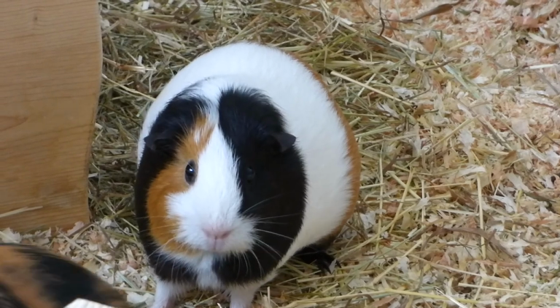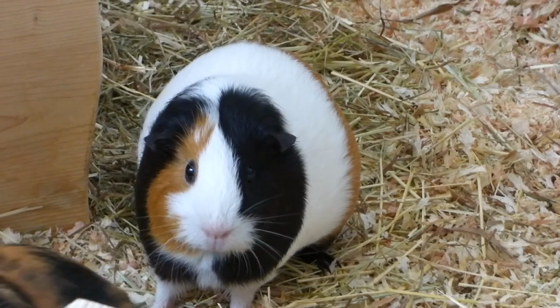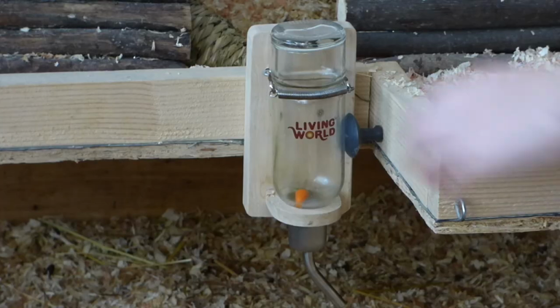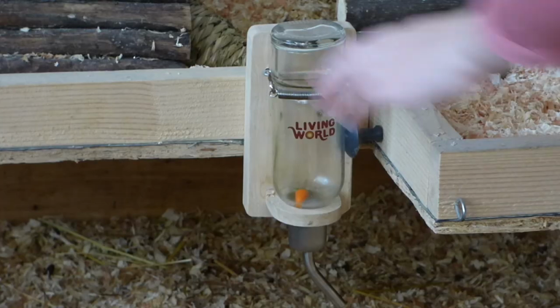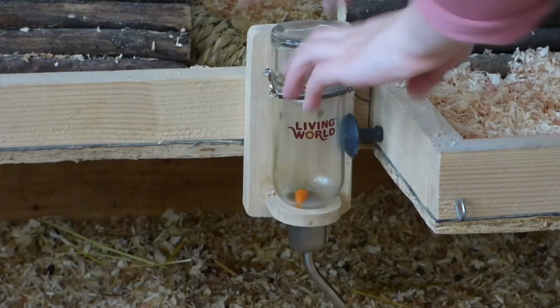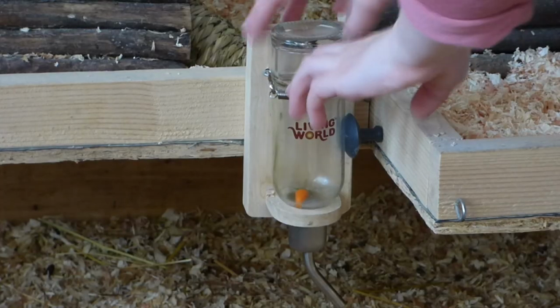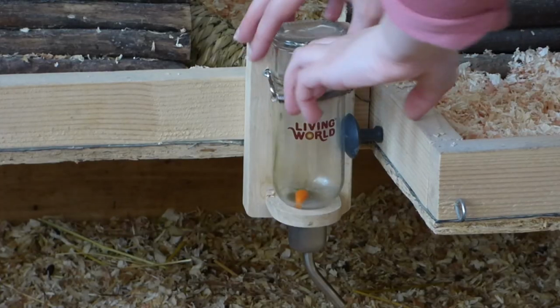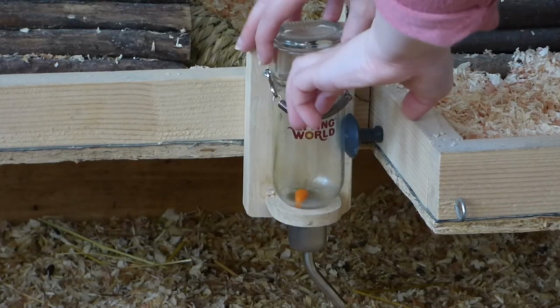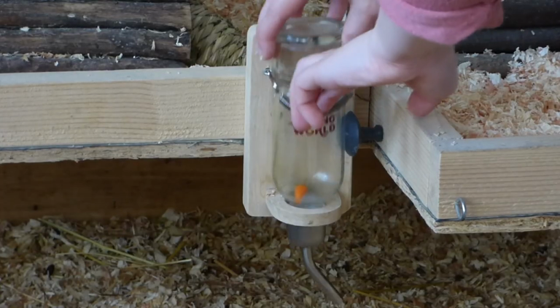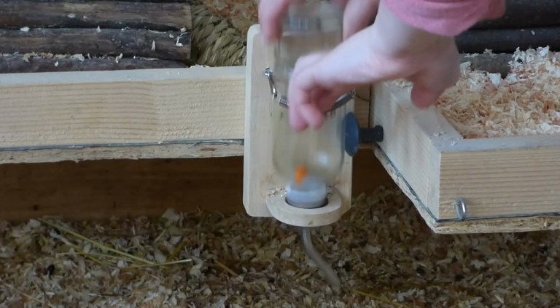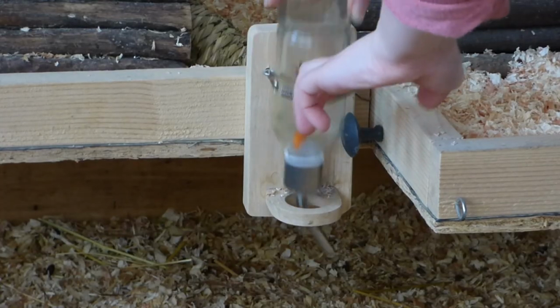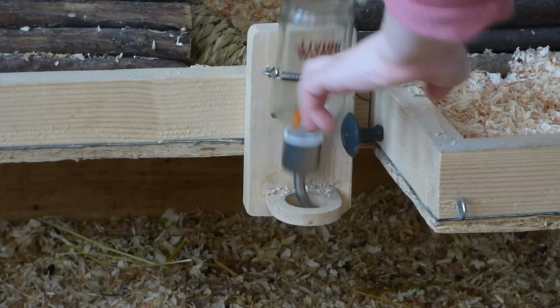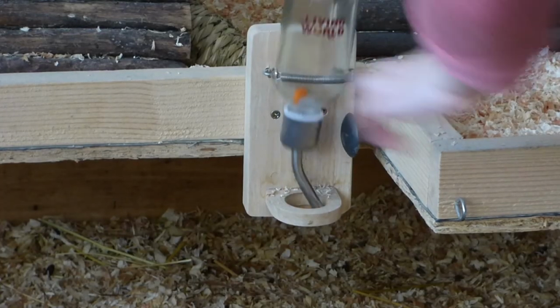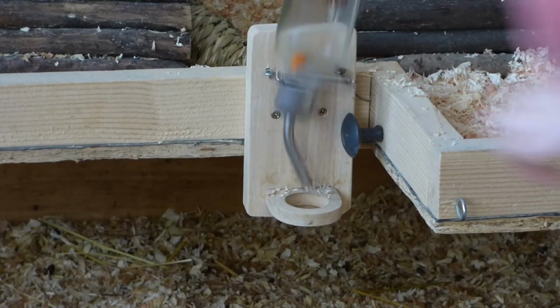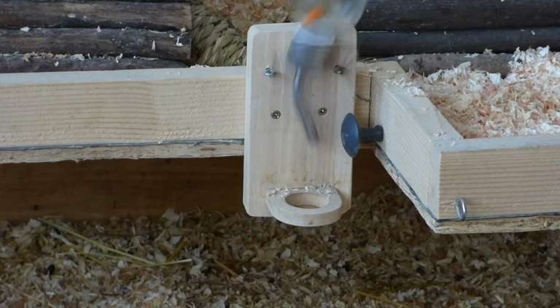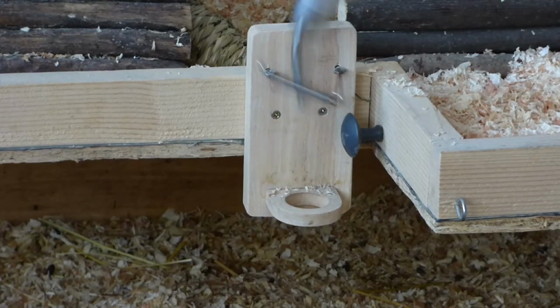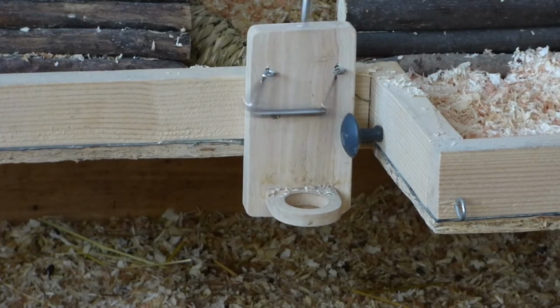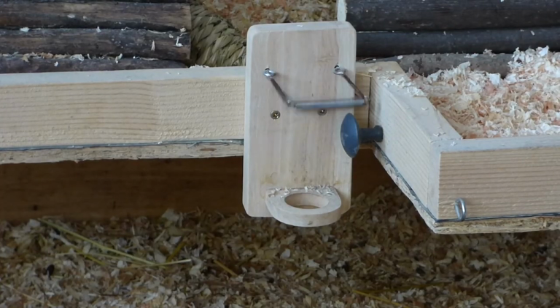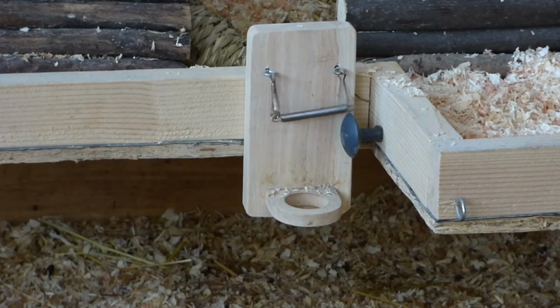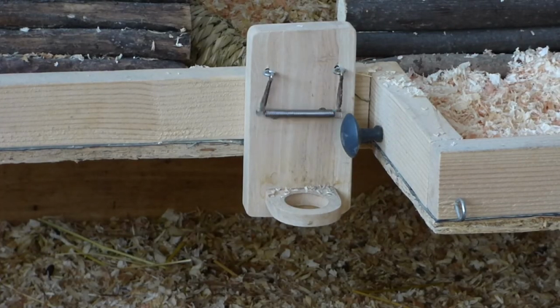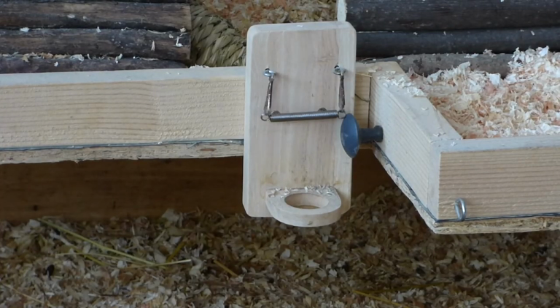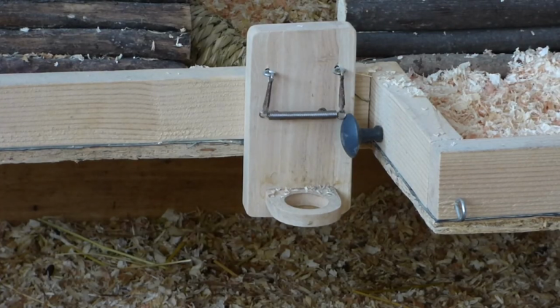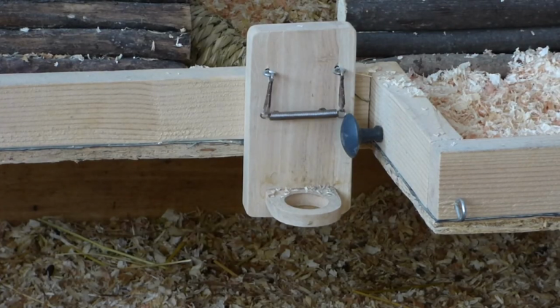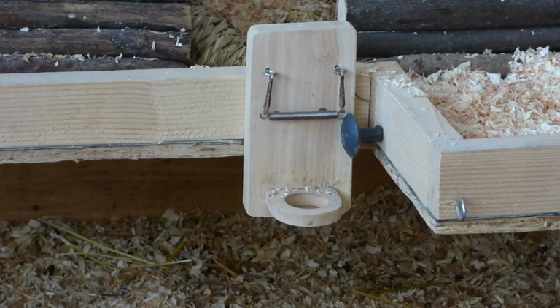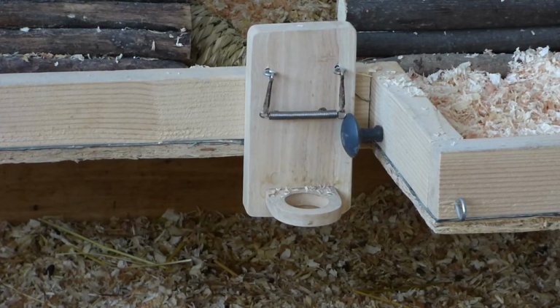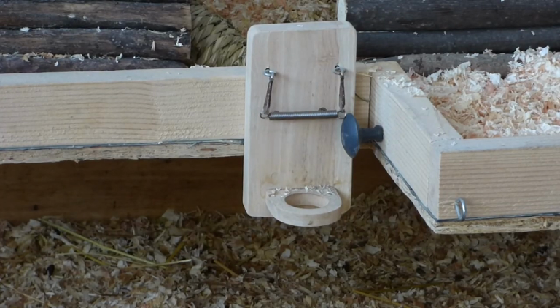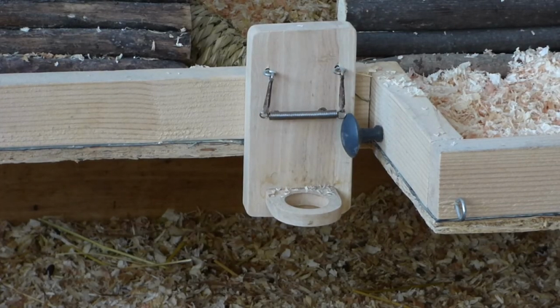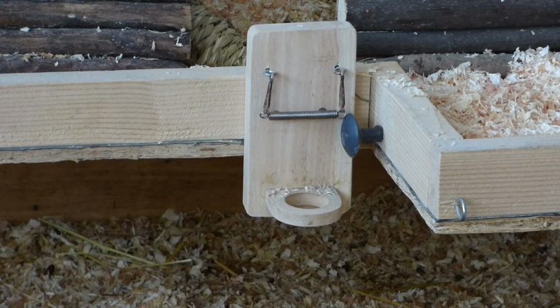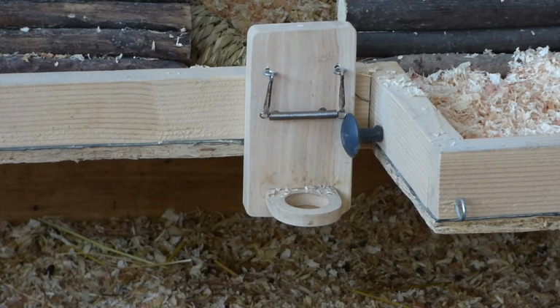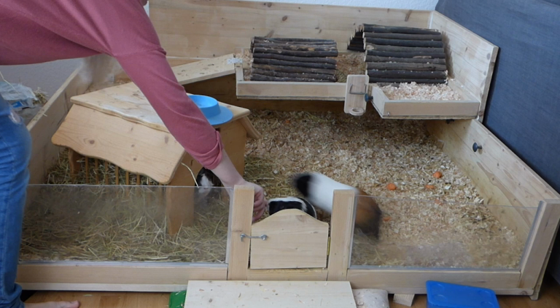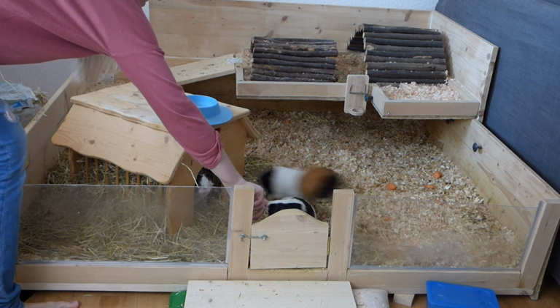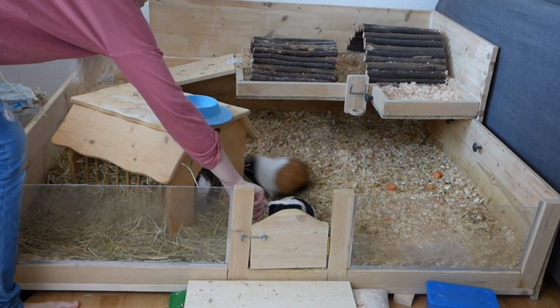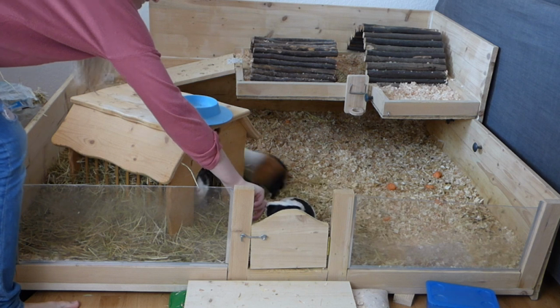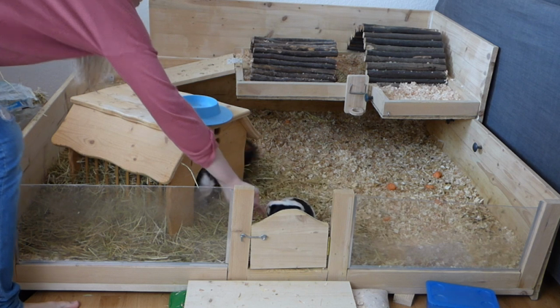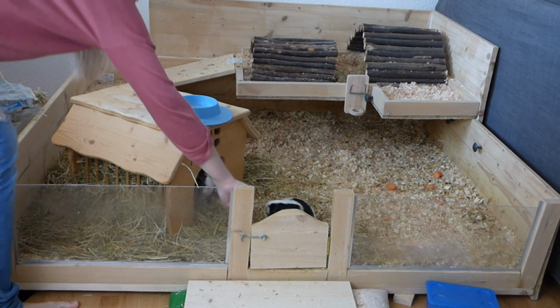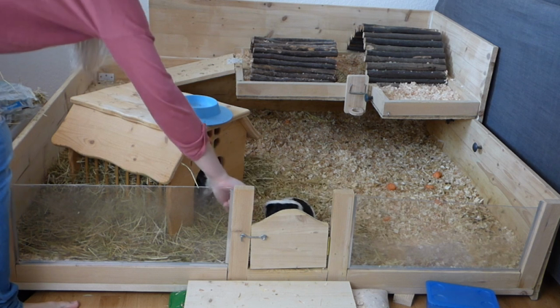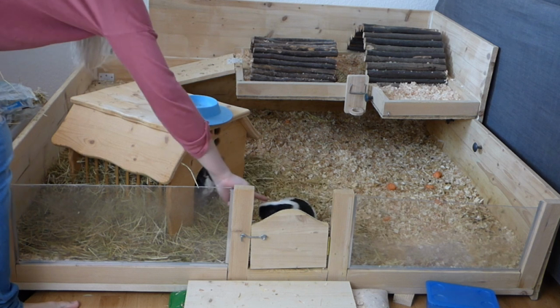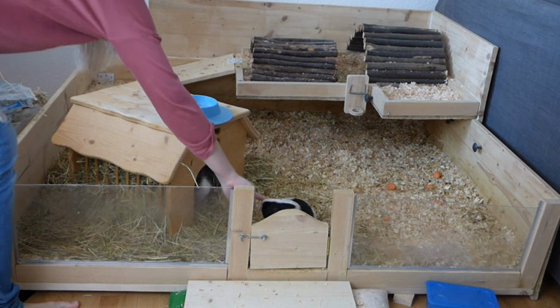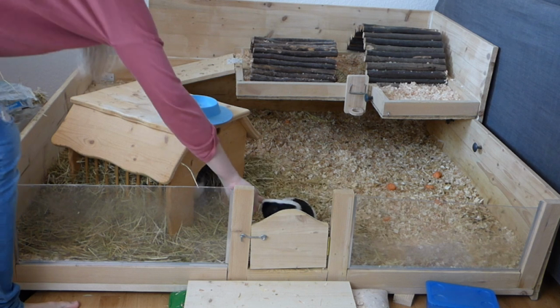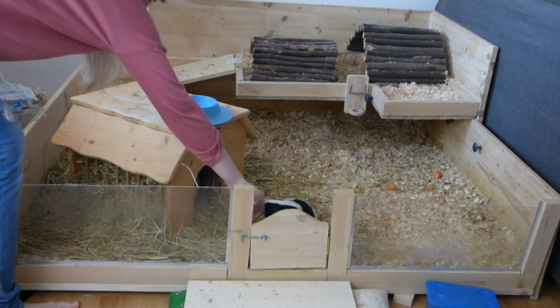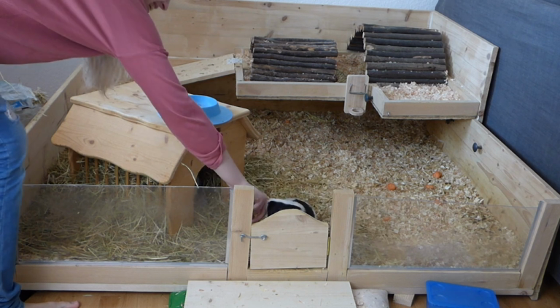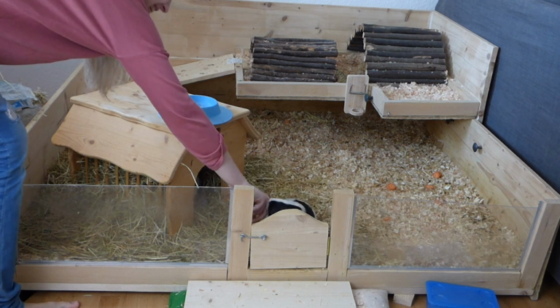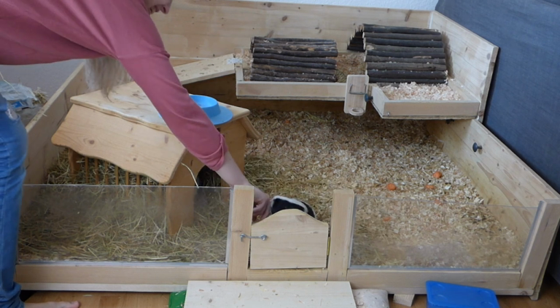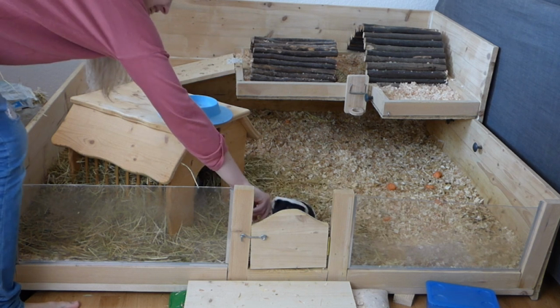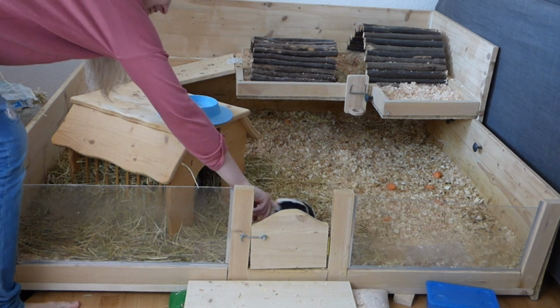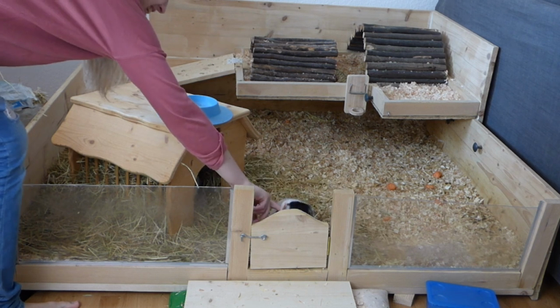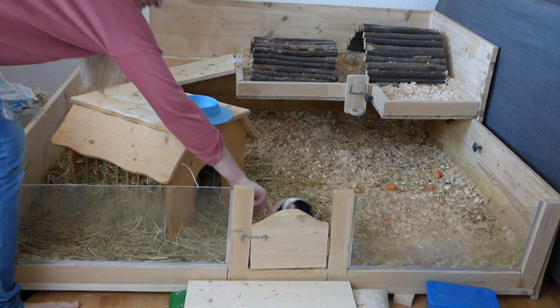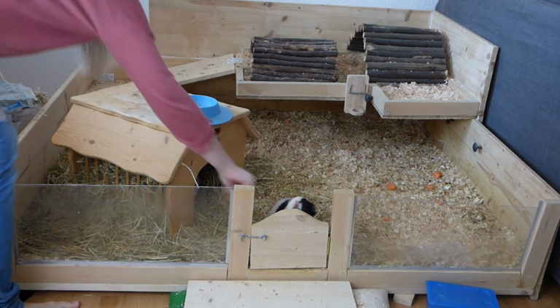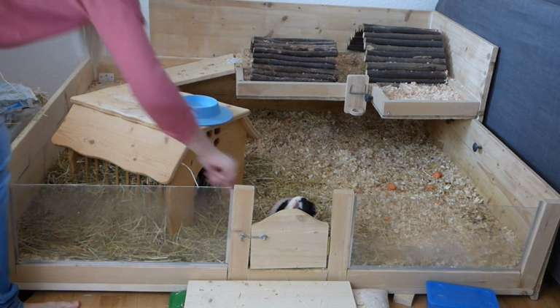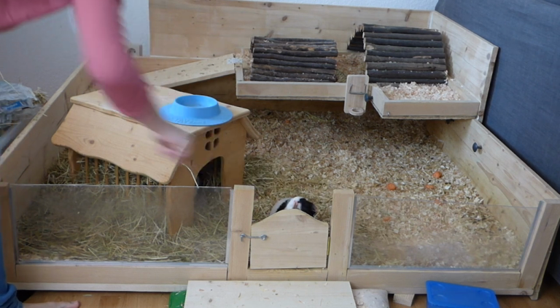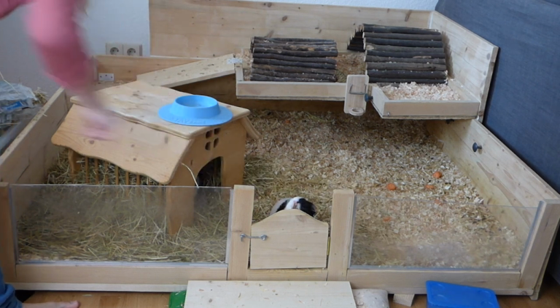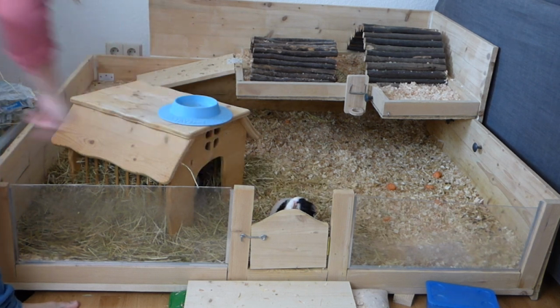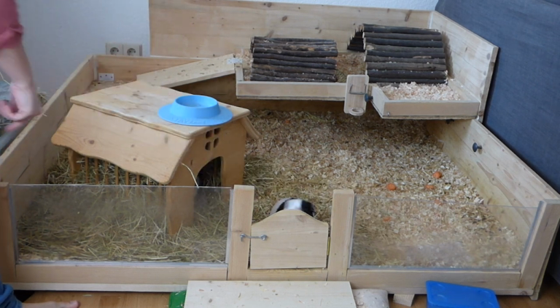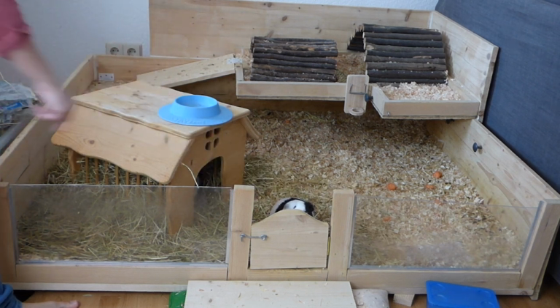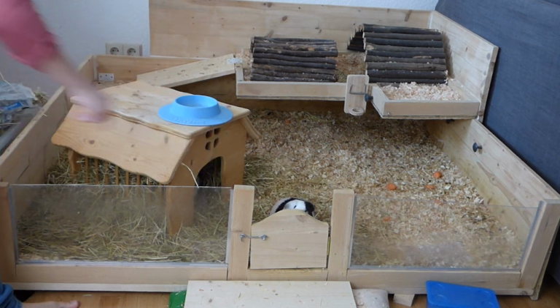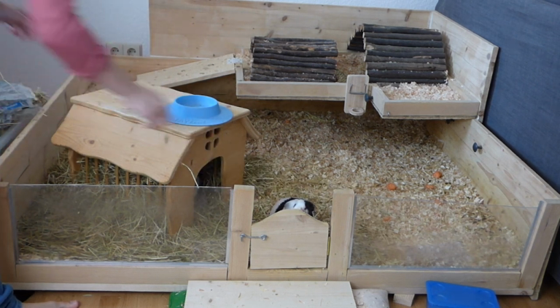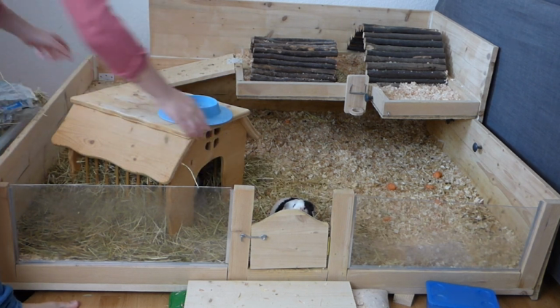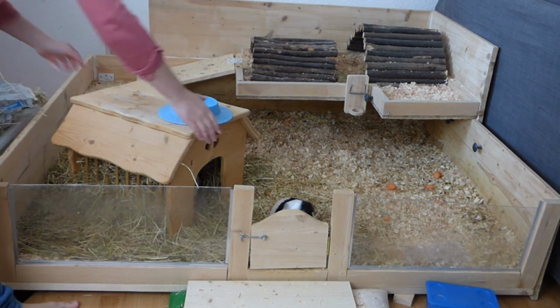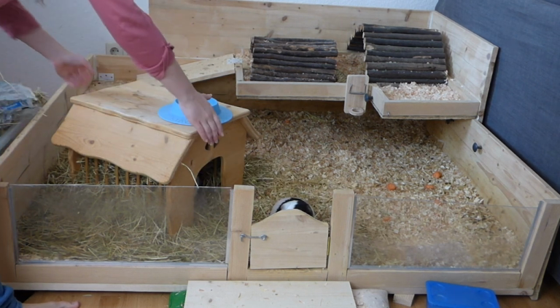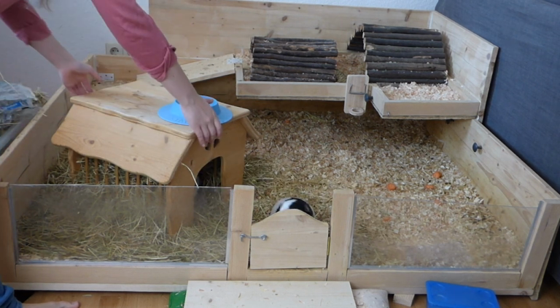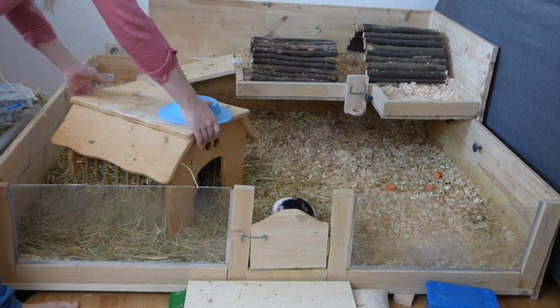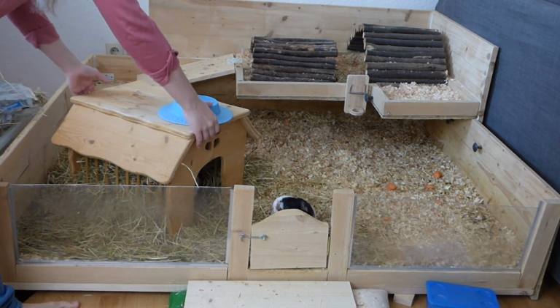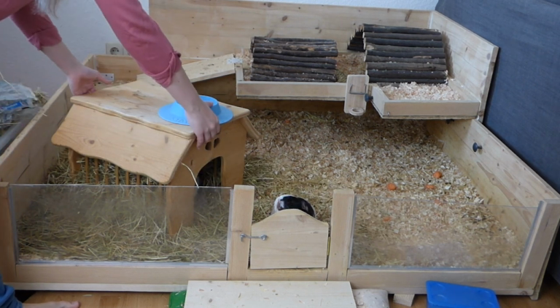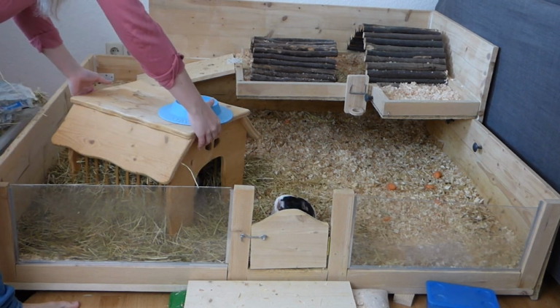I usually start by taking everything out of the cage — so the water bottle, all of their houses, the hay rack, or in this case the hay house.